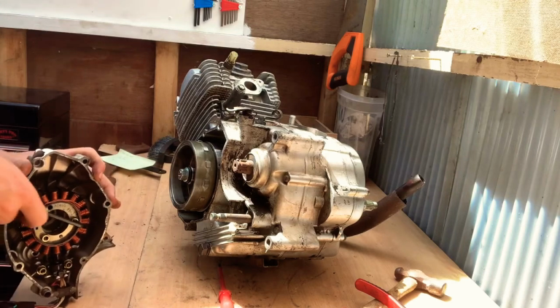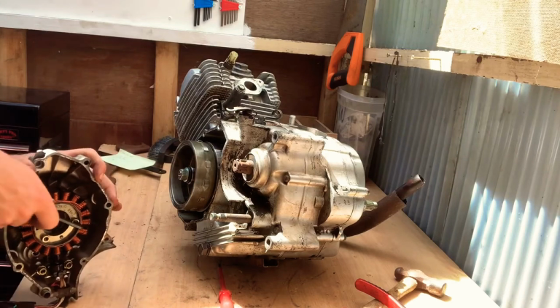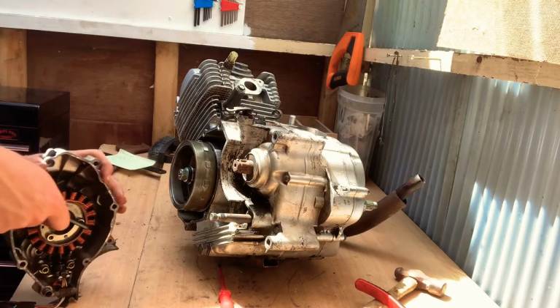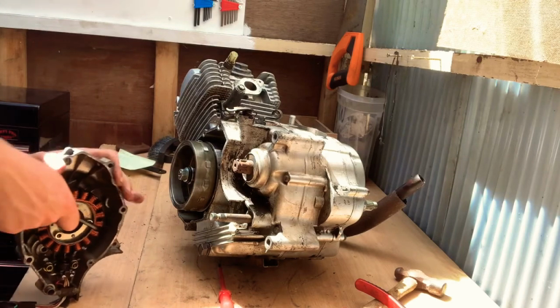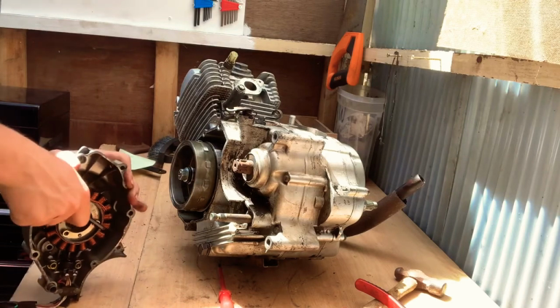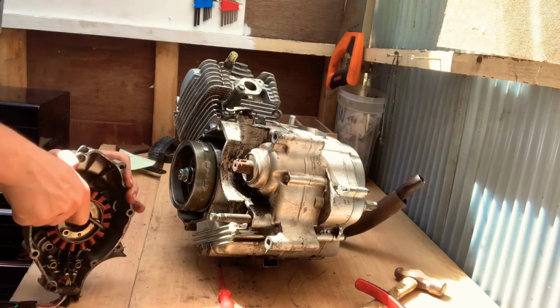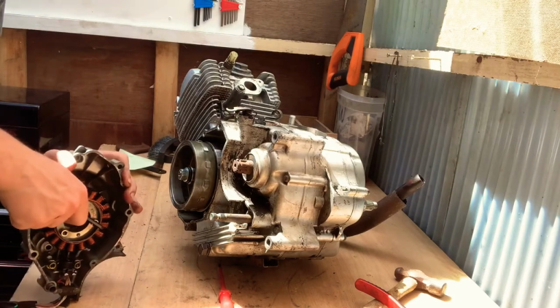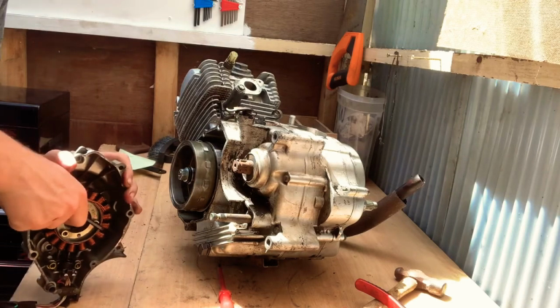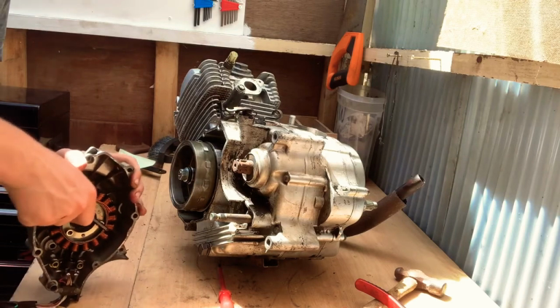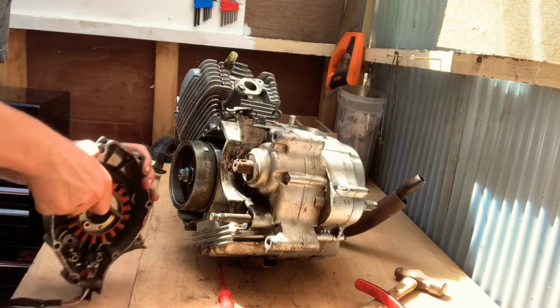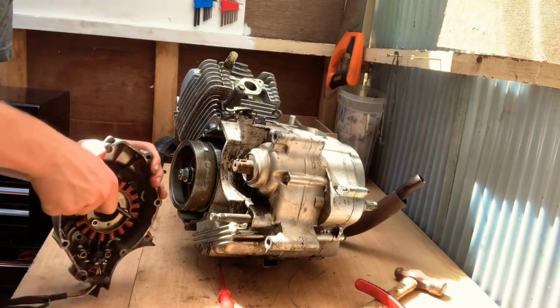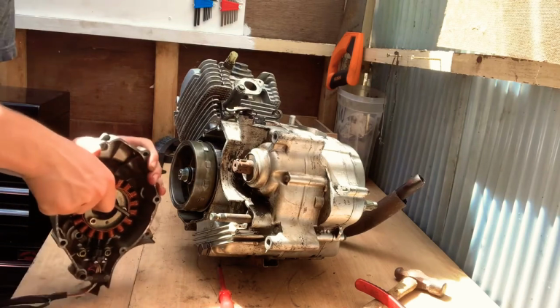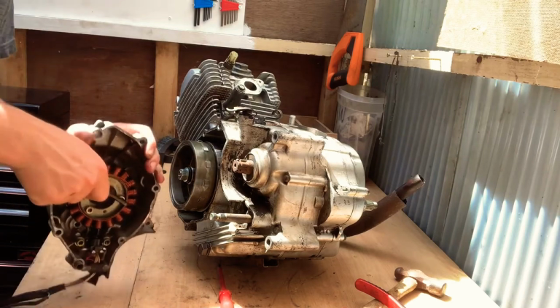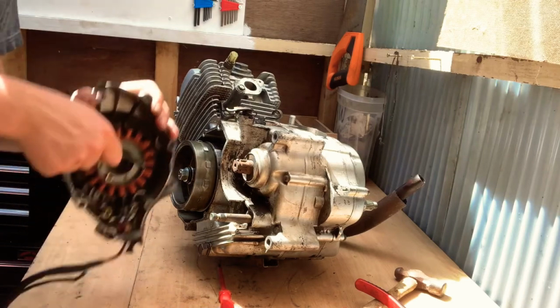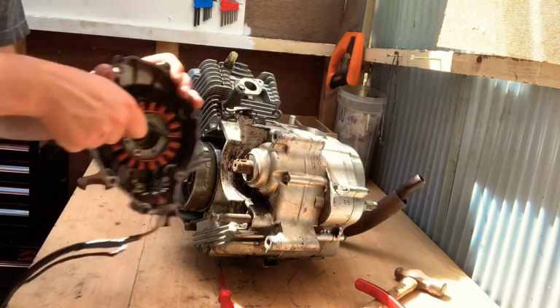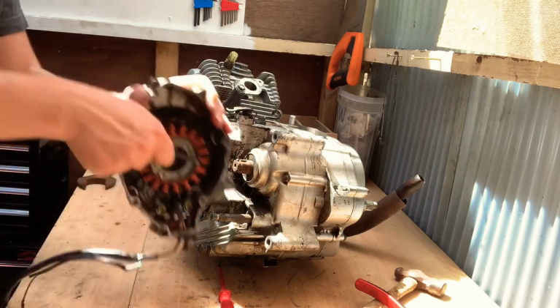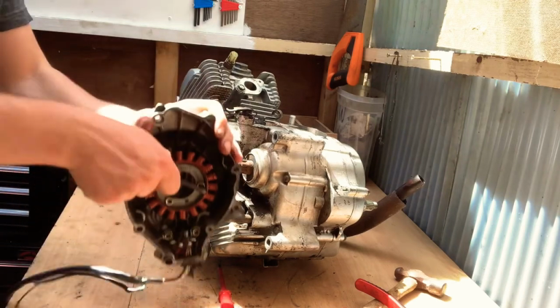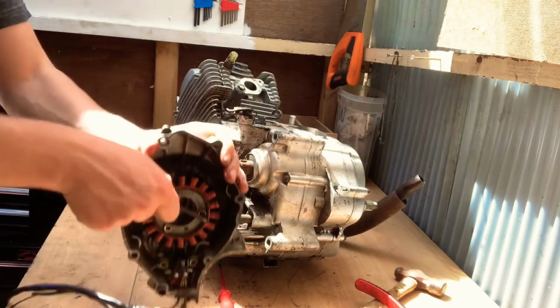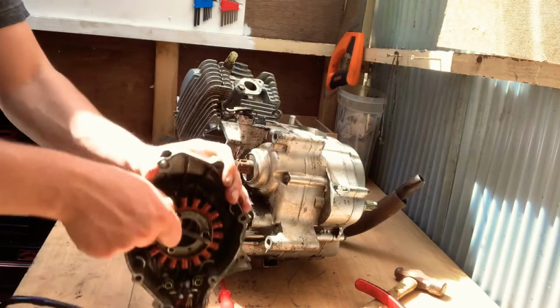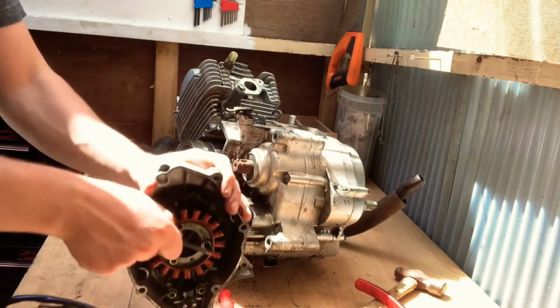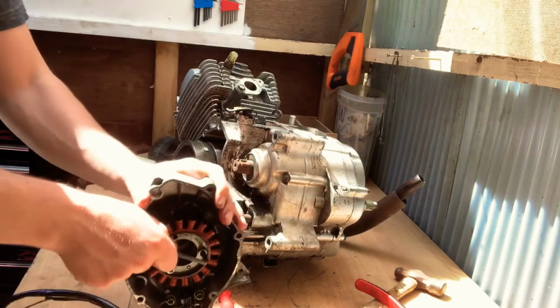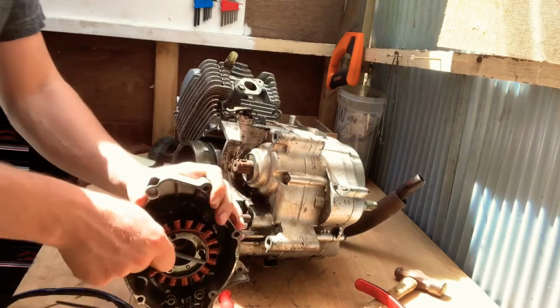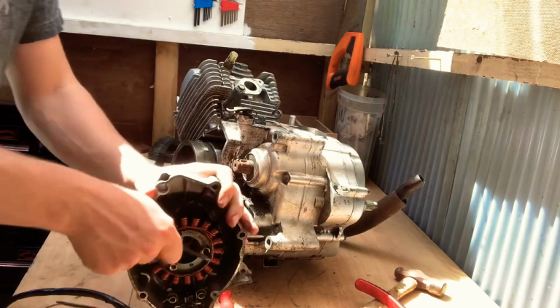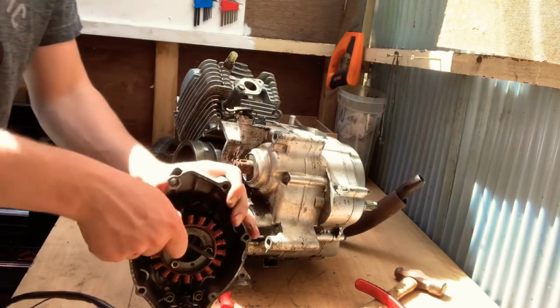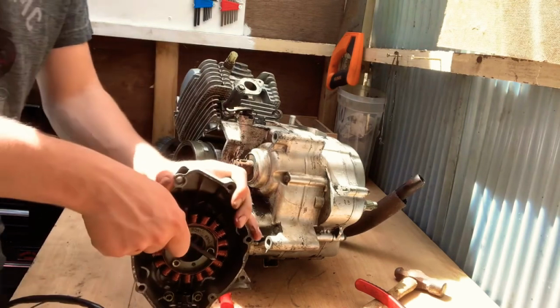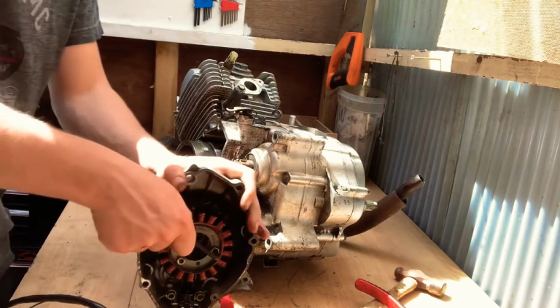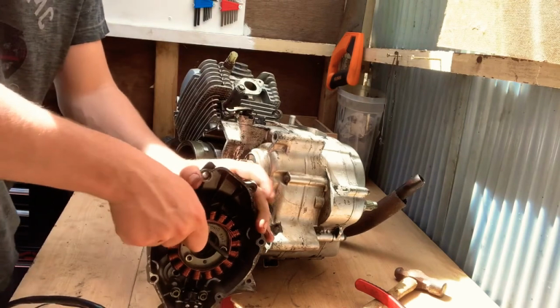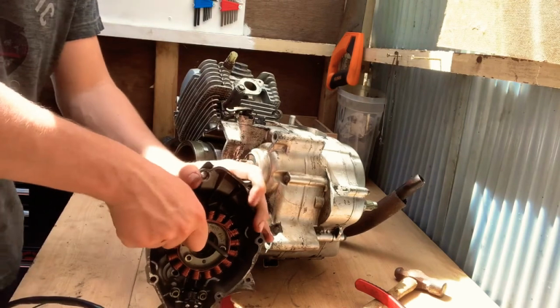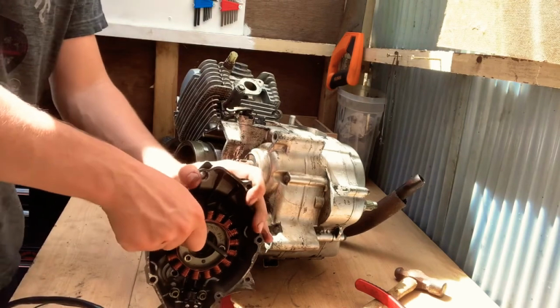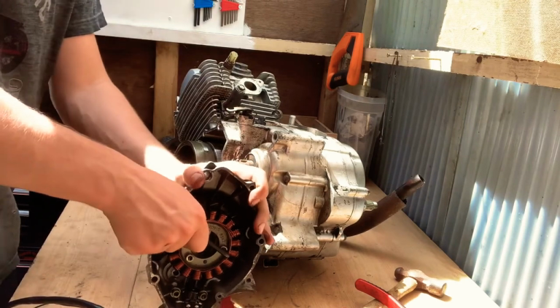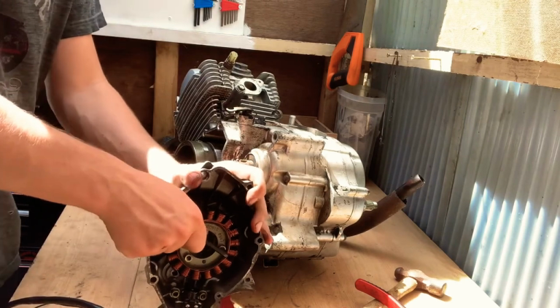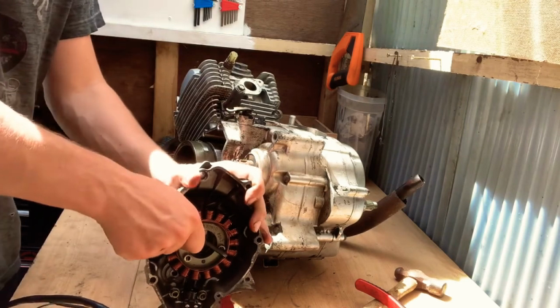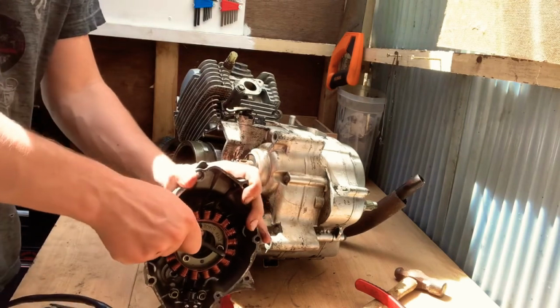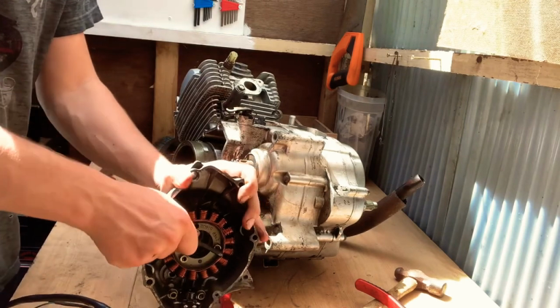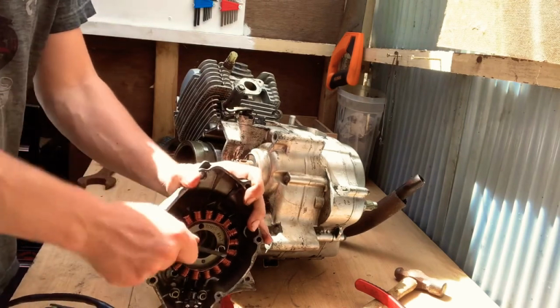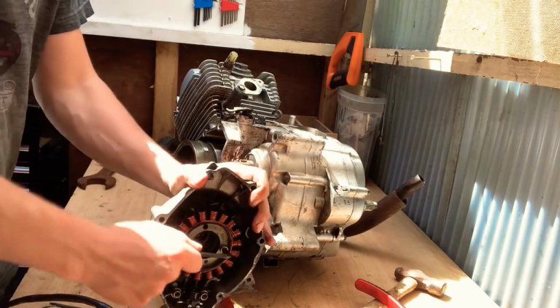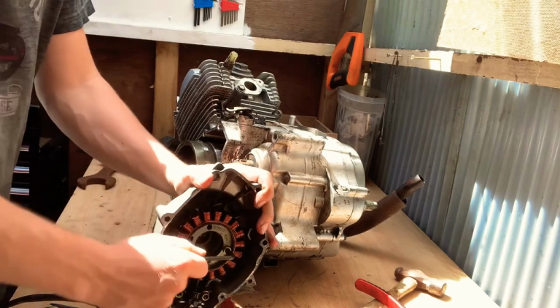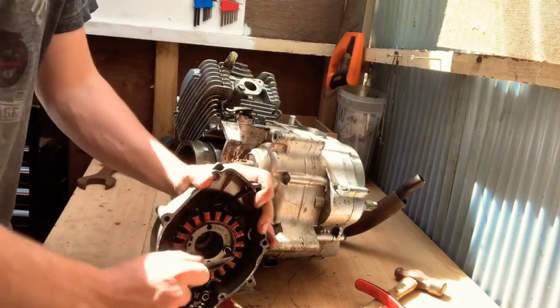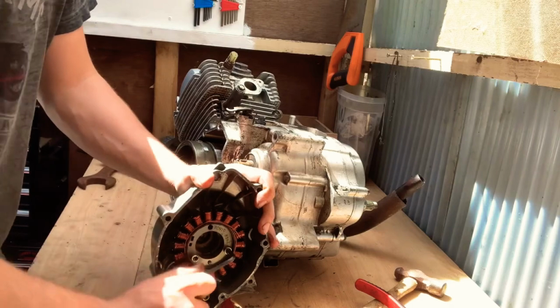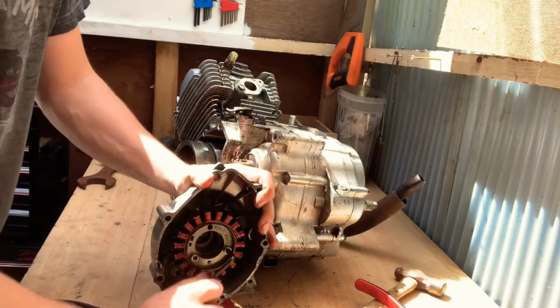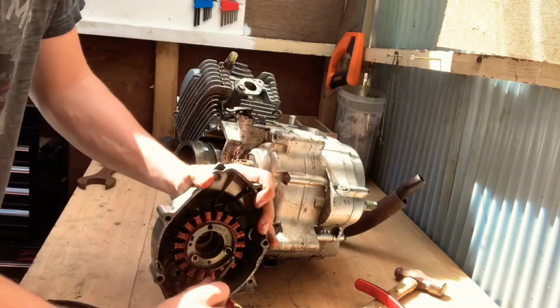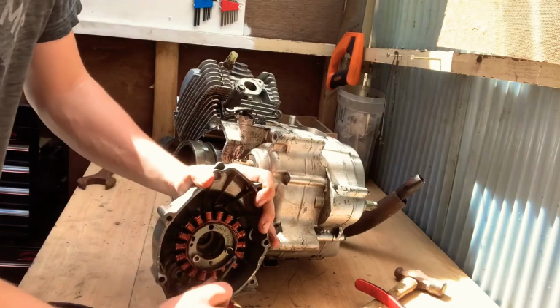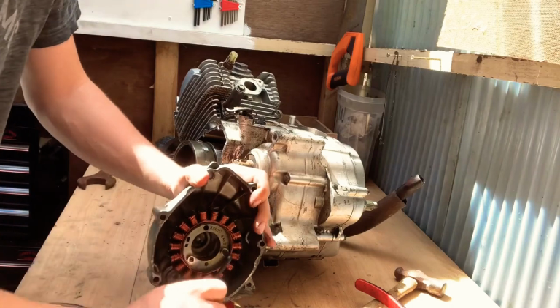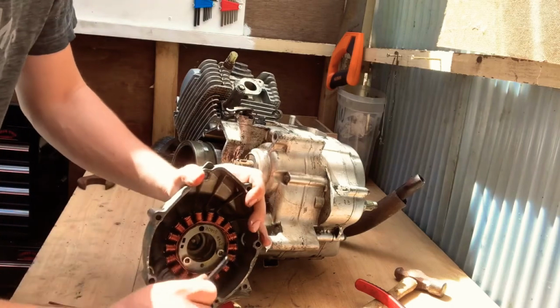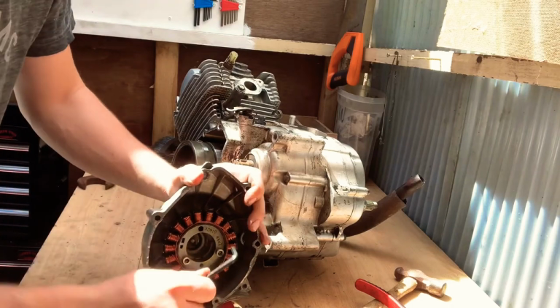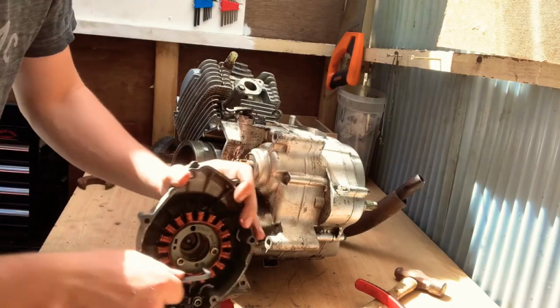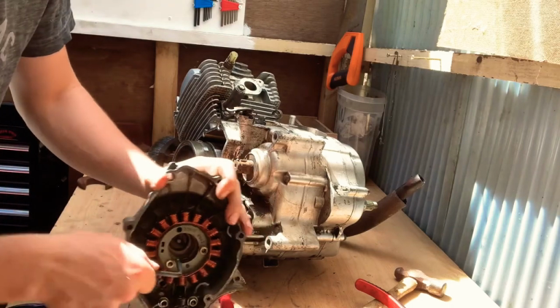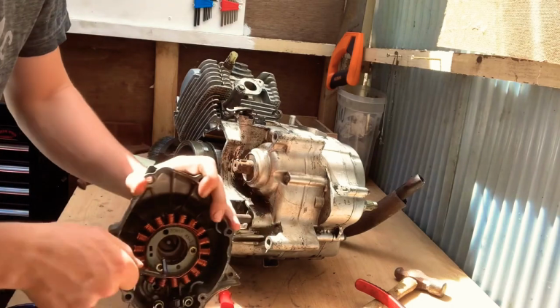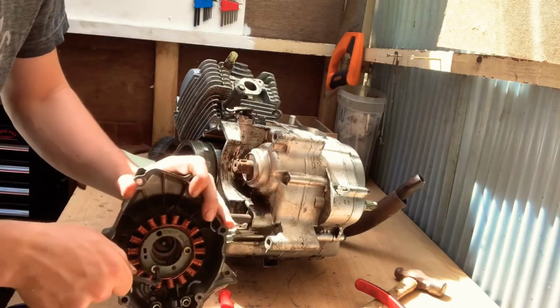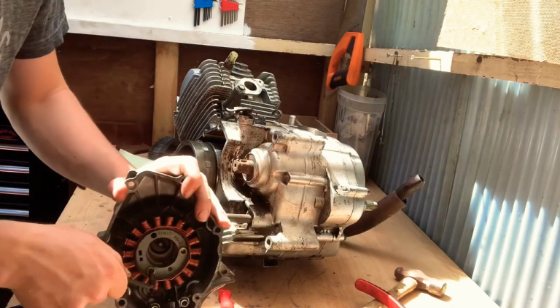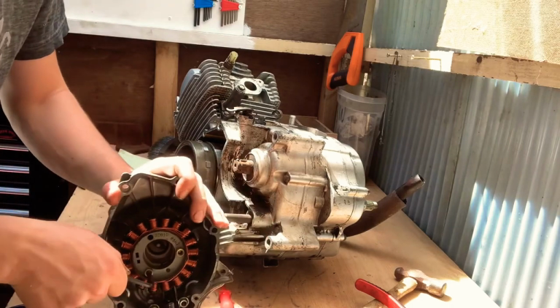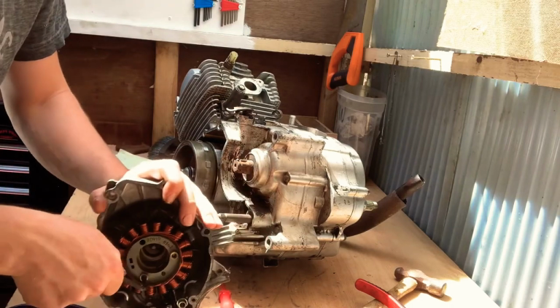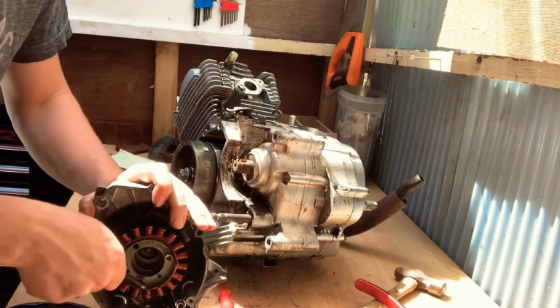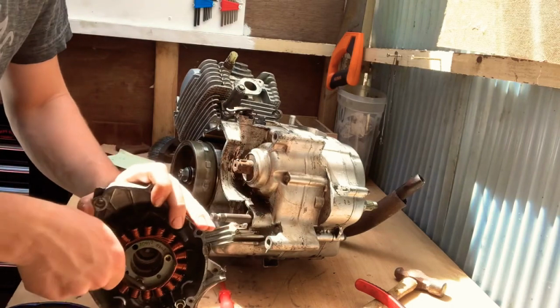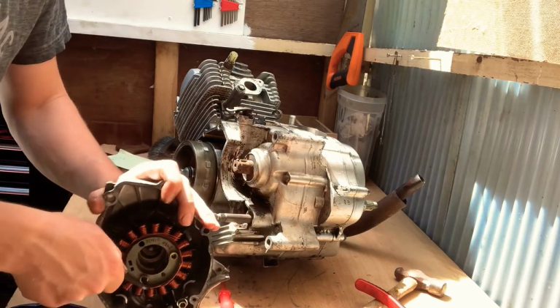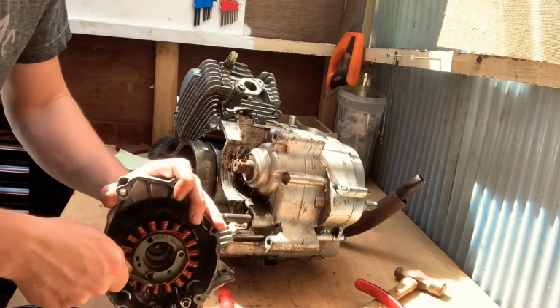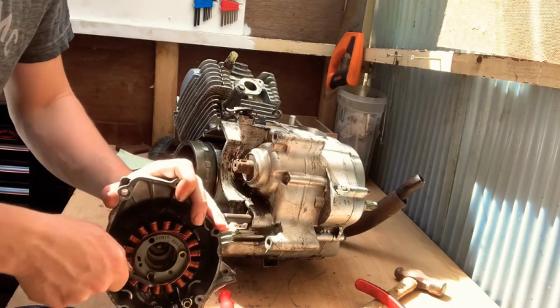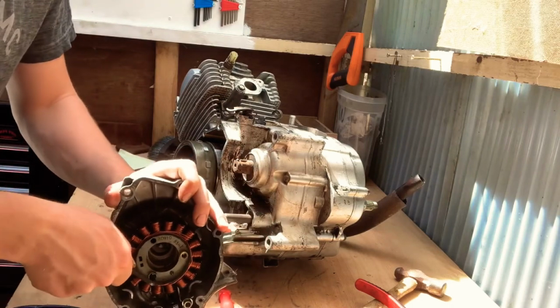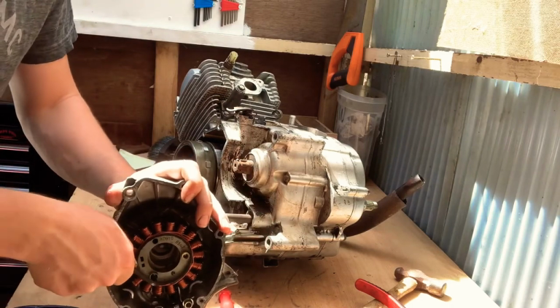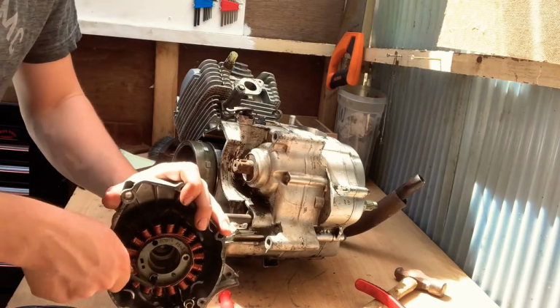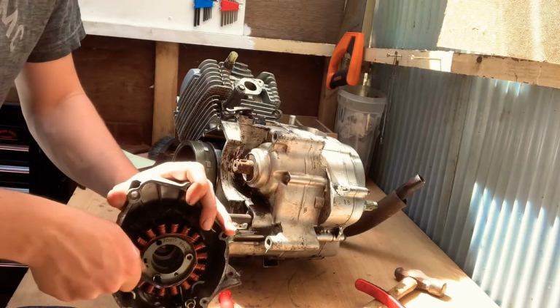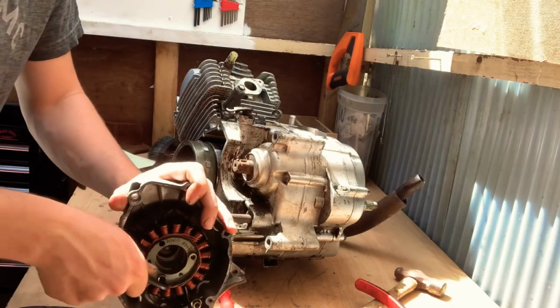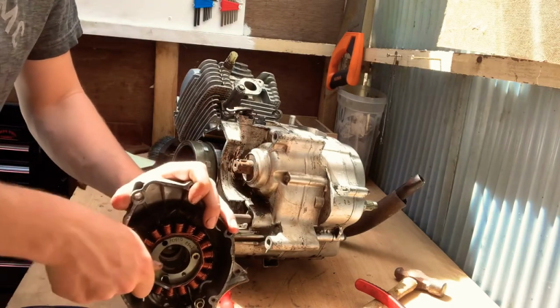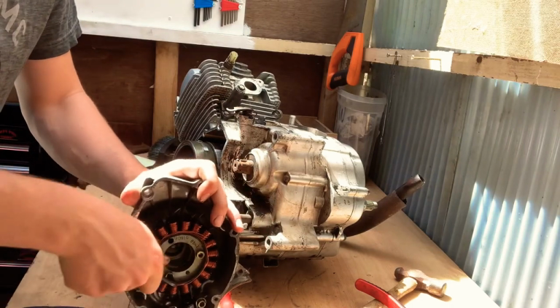Bolt number two. I'm going to crack off bolt number three now, real quick.